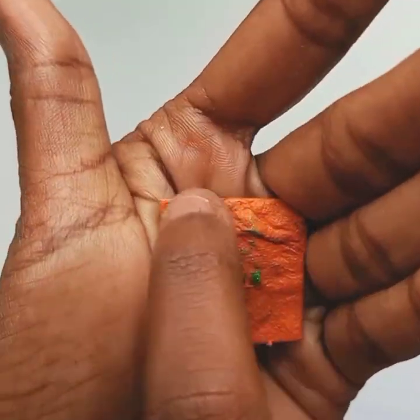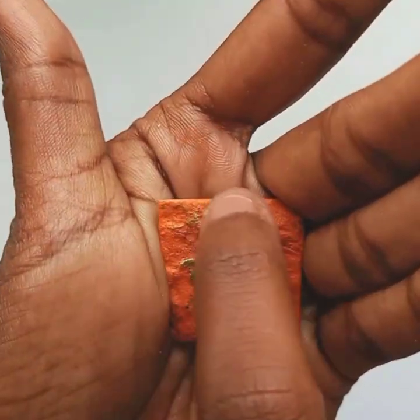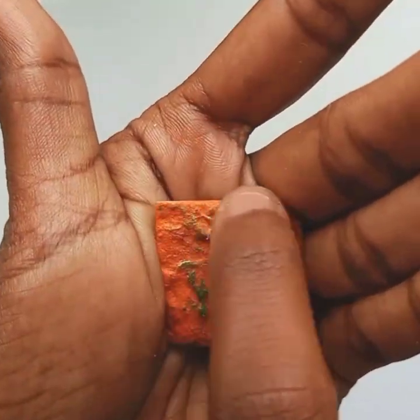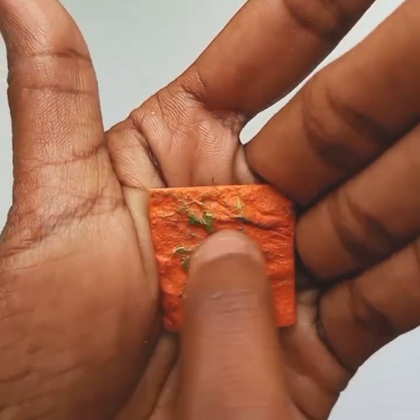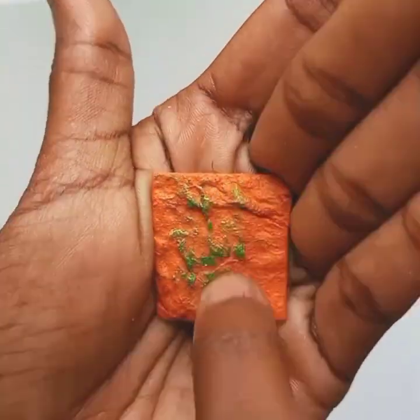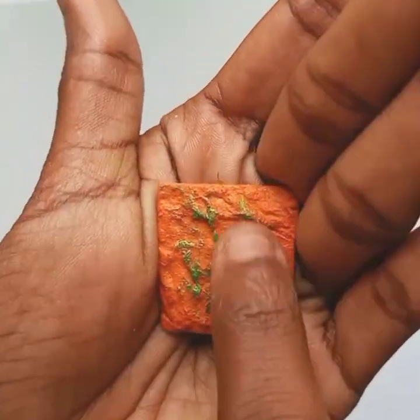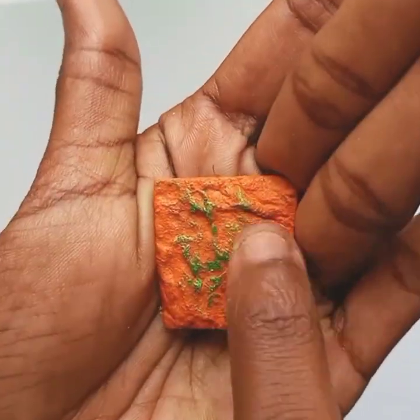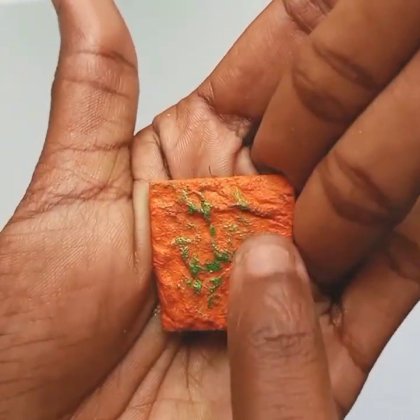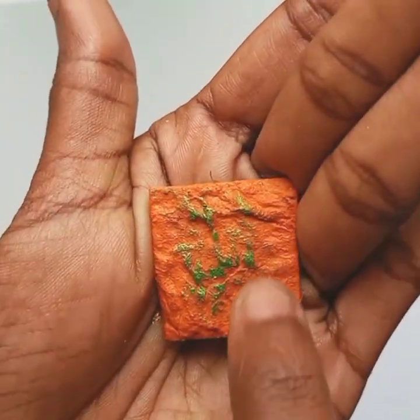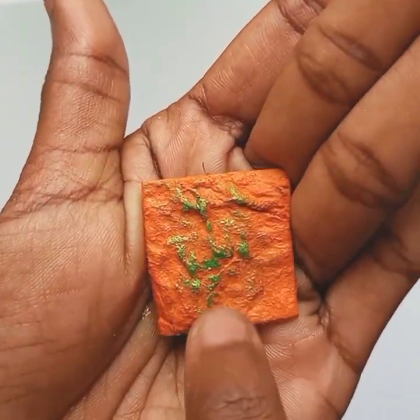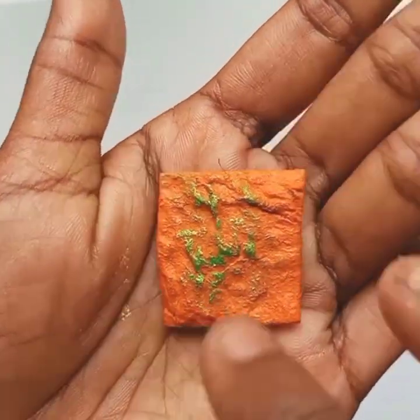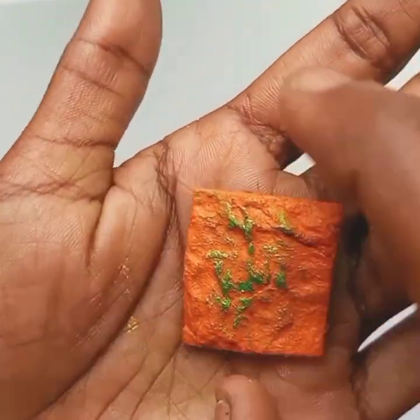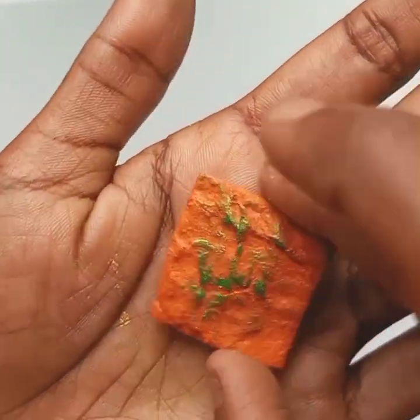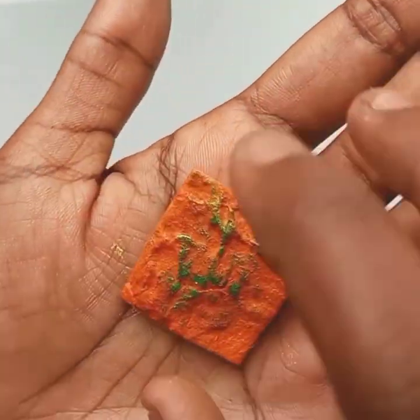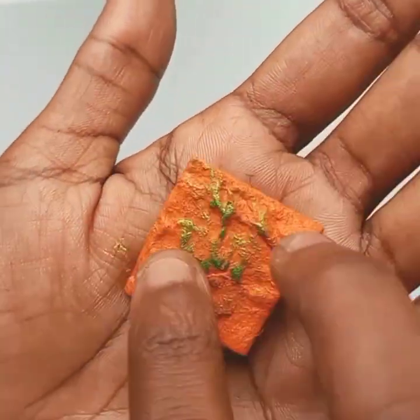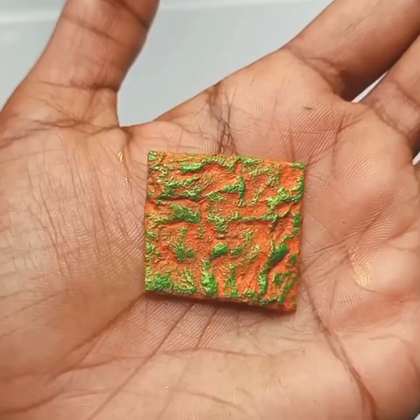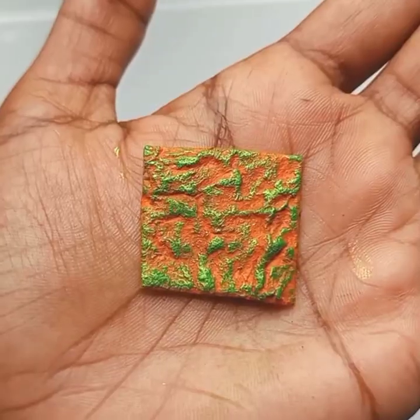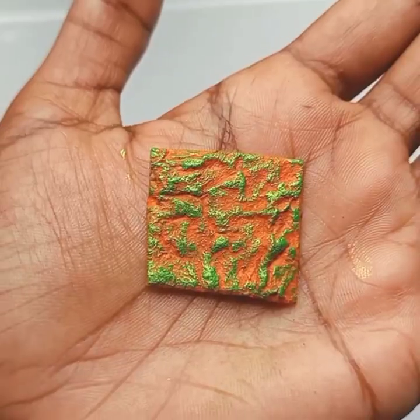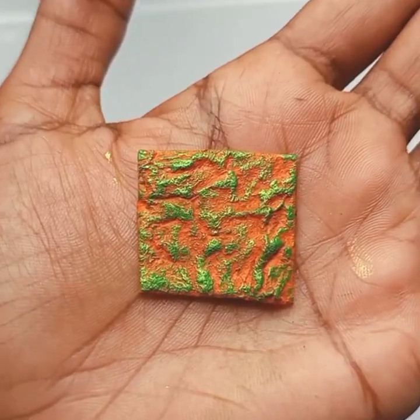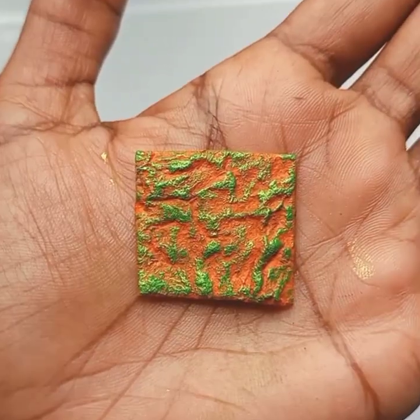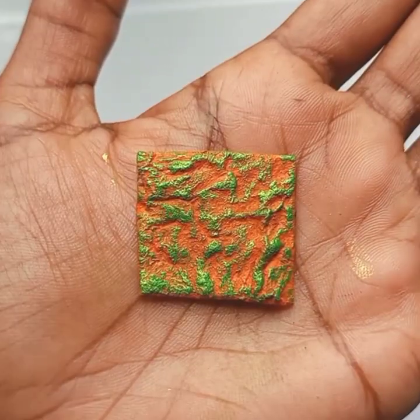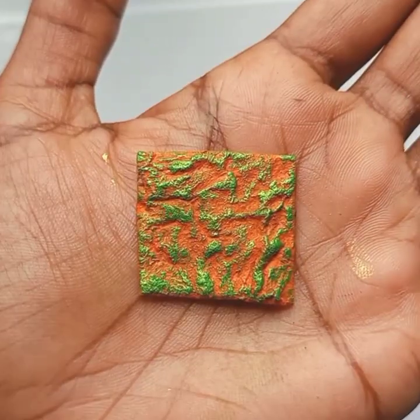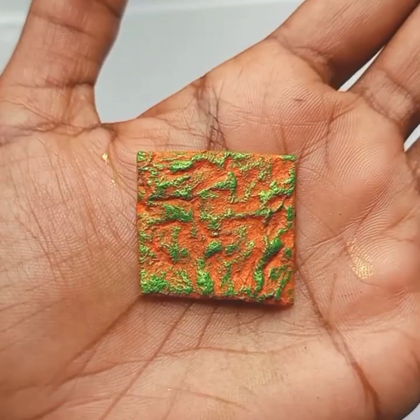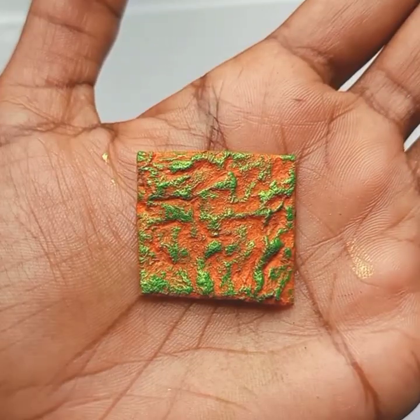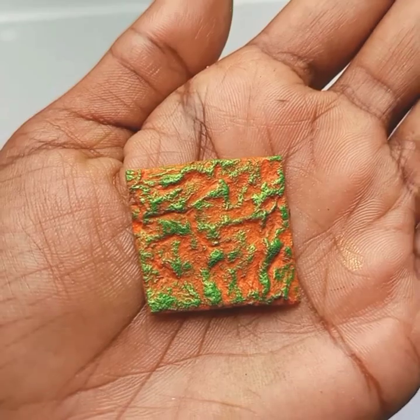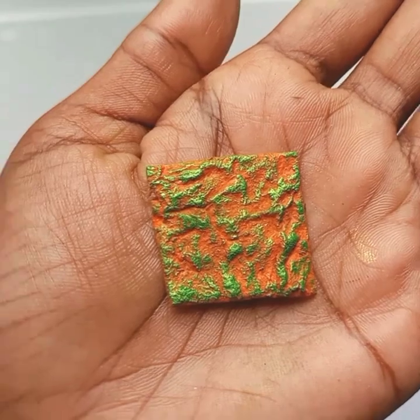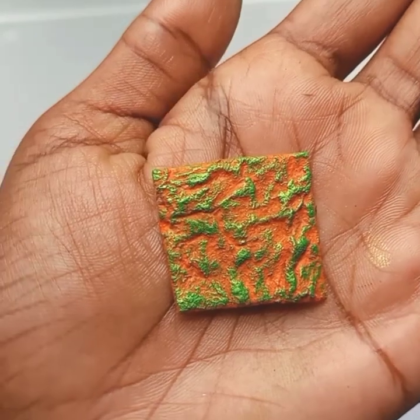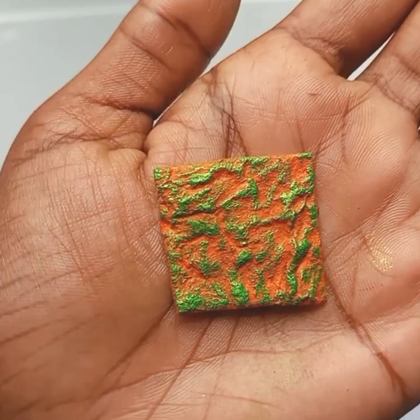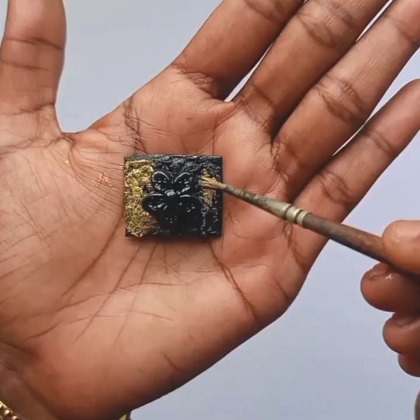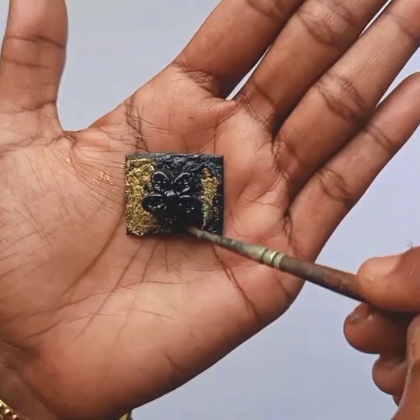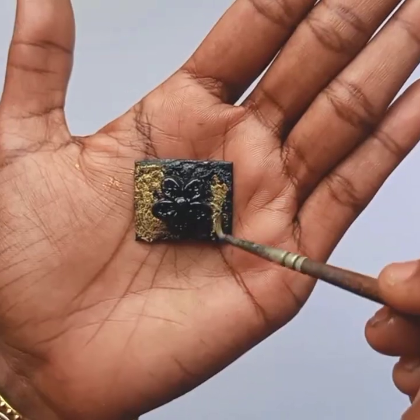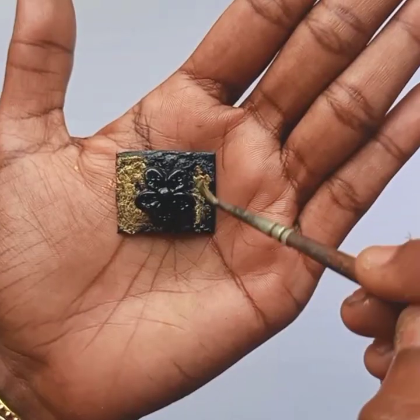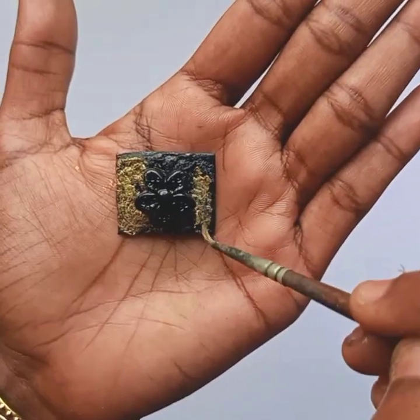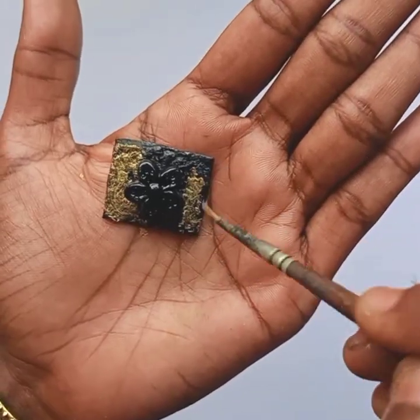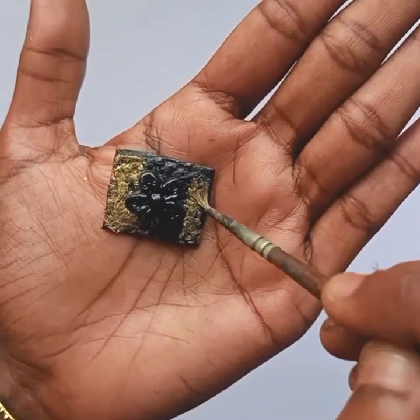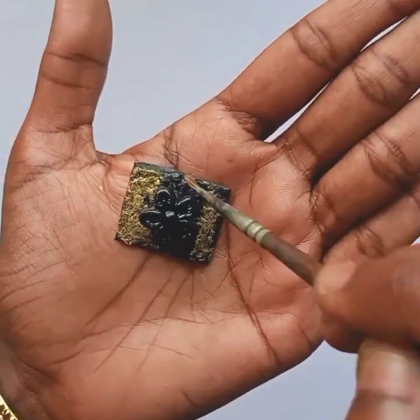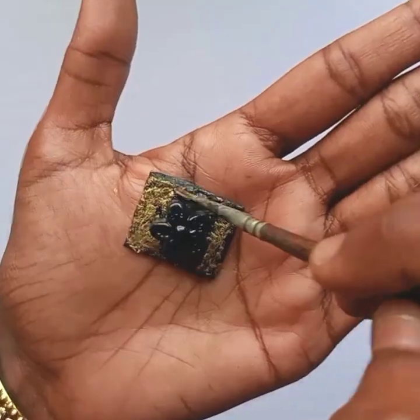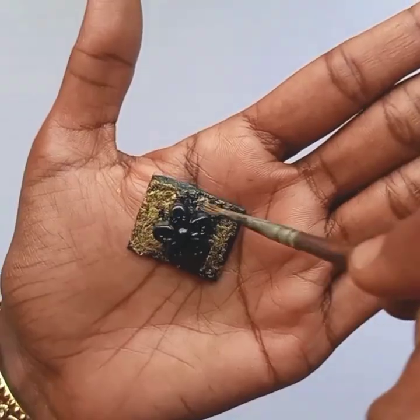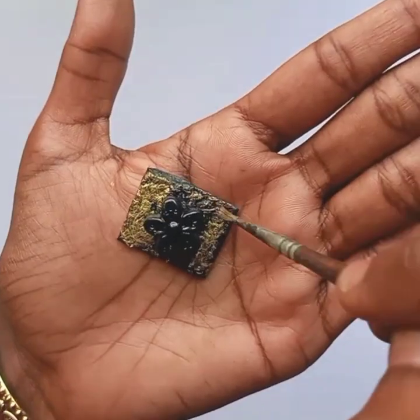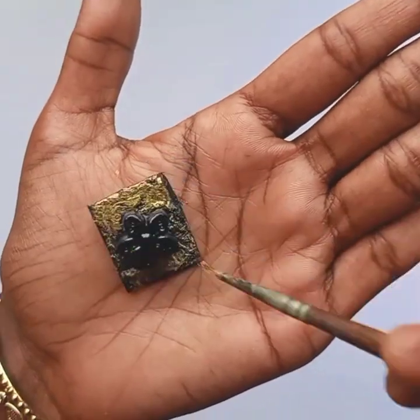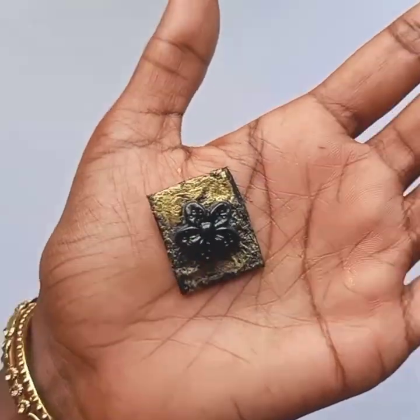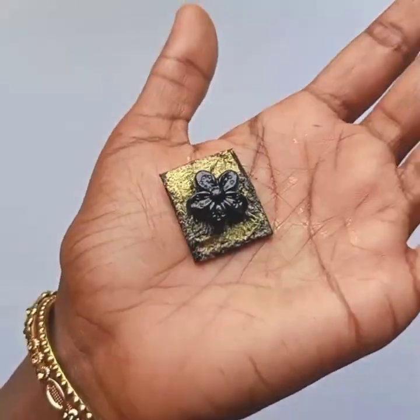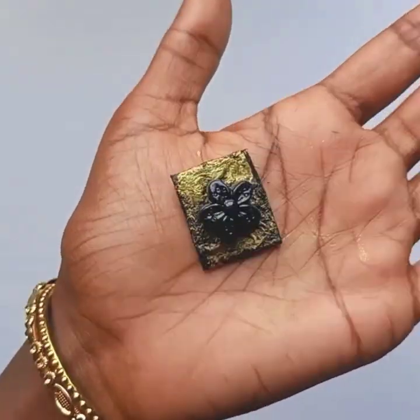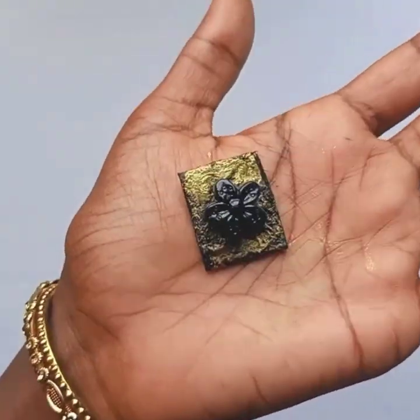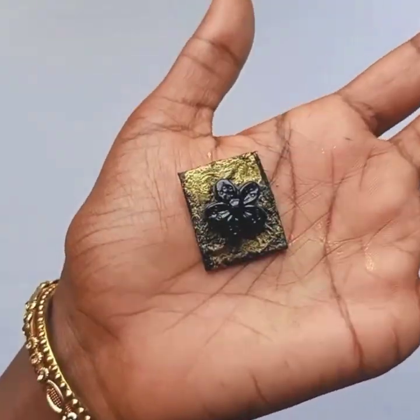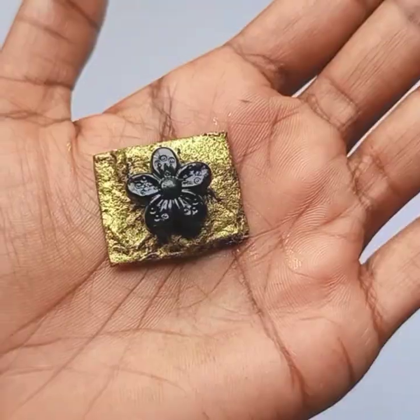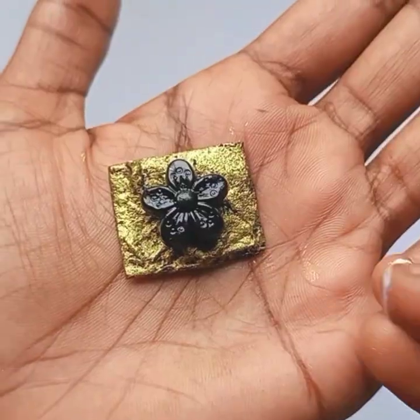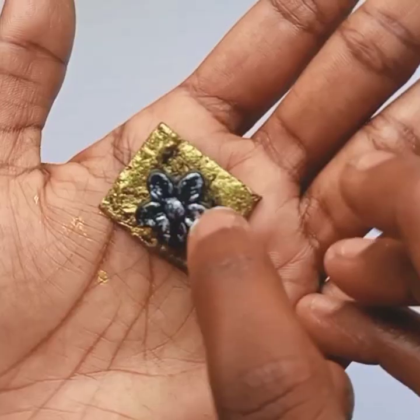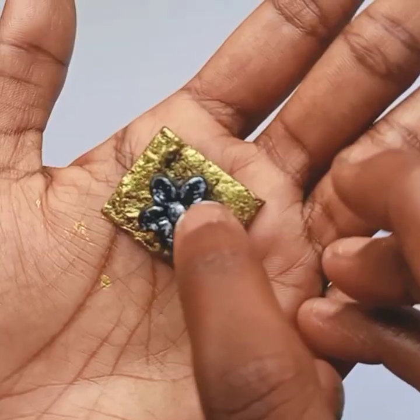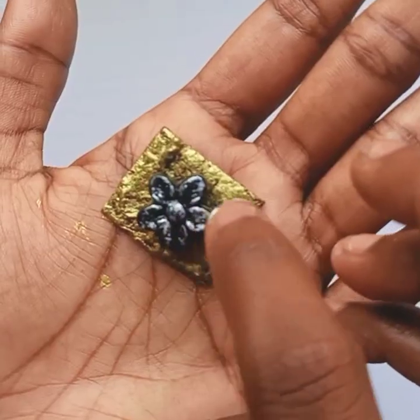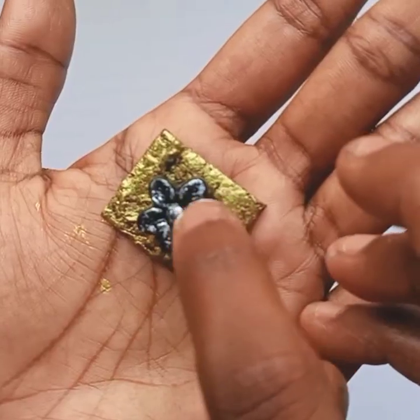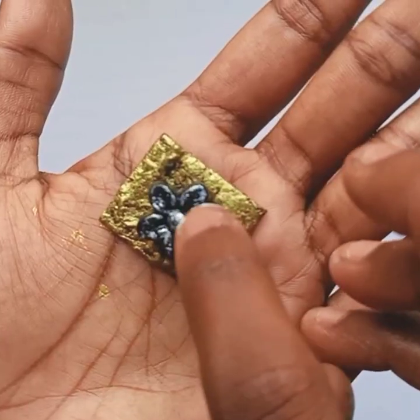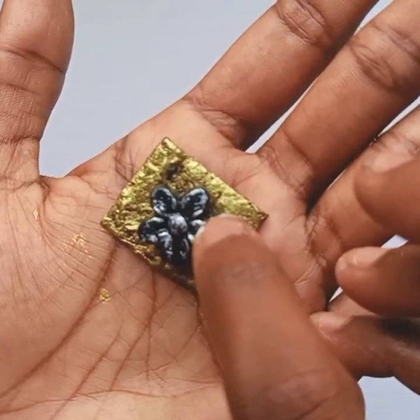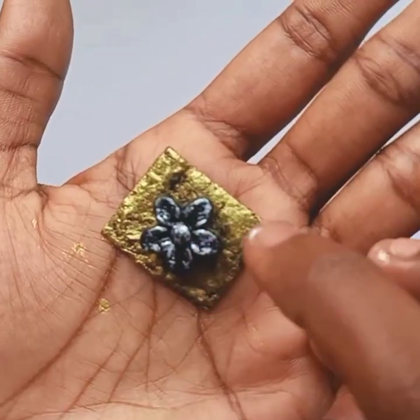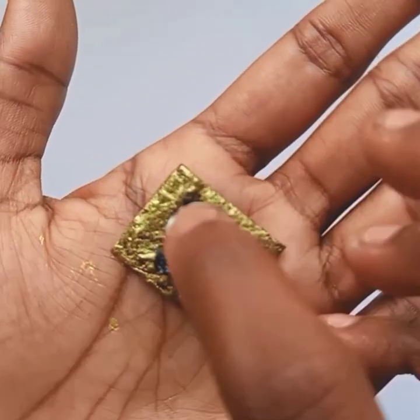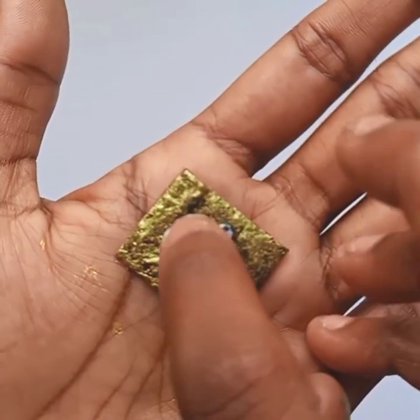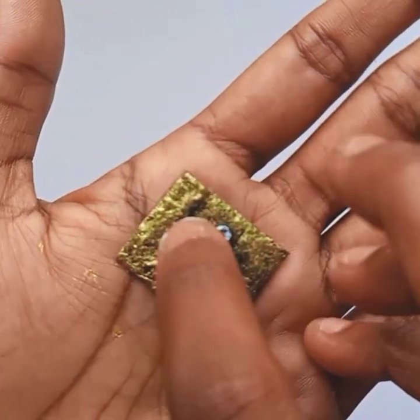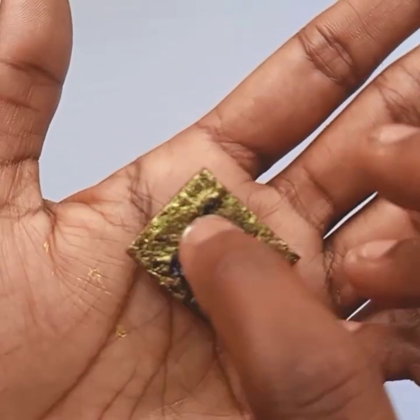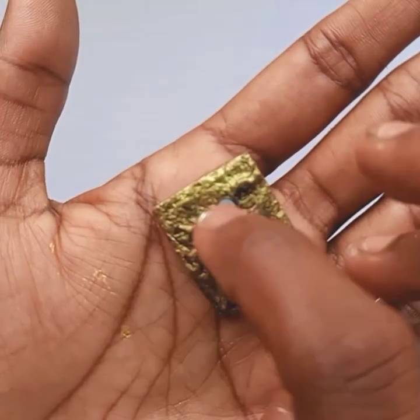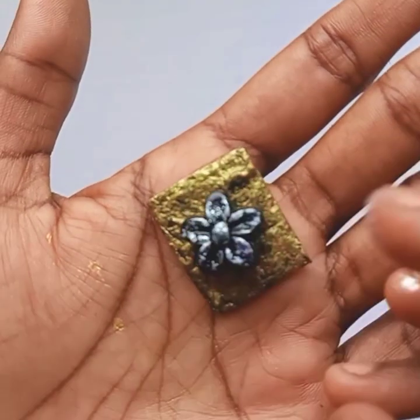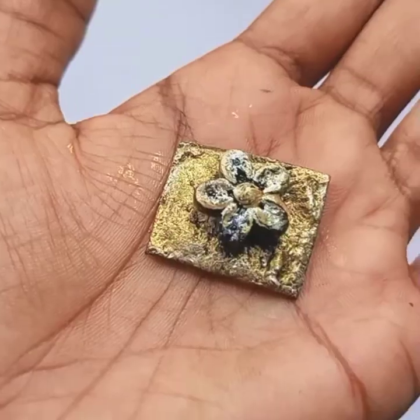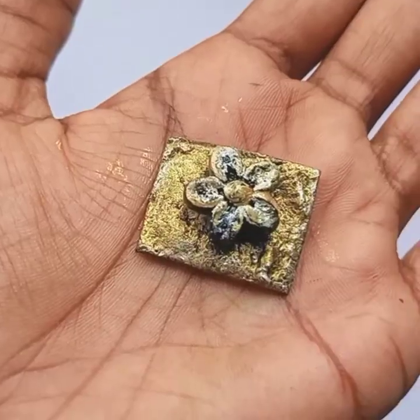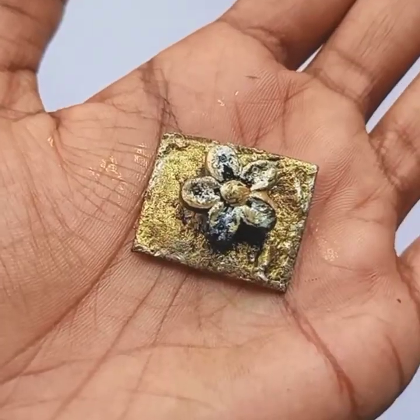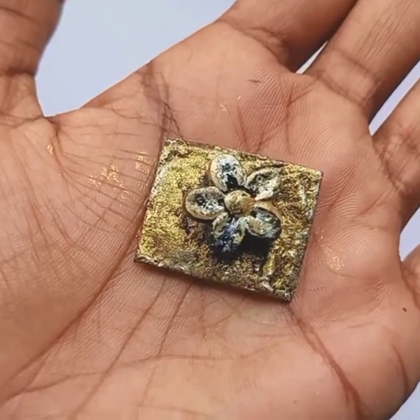In the orange, we will highlight the green color in the orange. In the black color, we will mix the golden and silver in the black color.